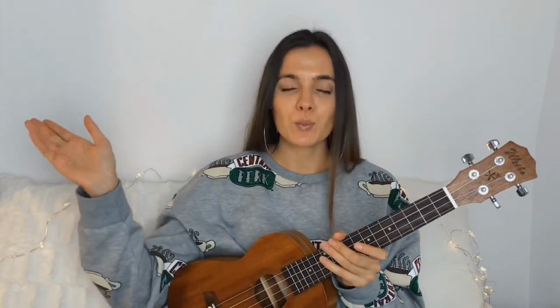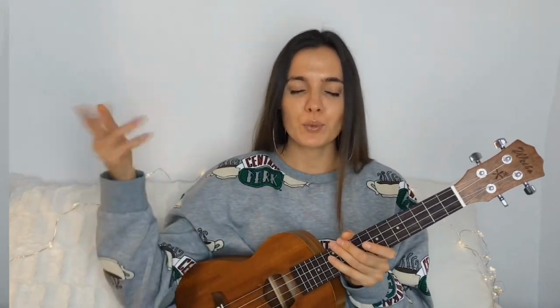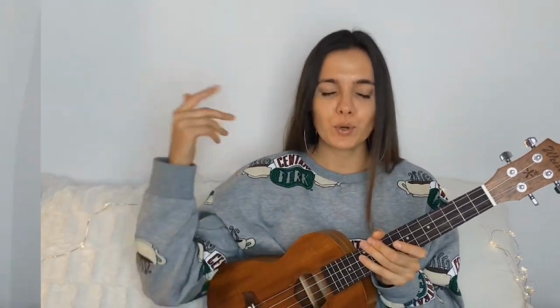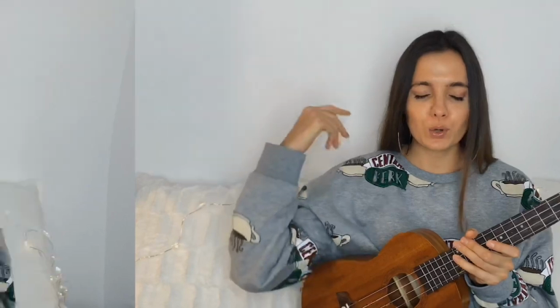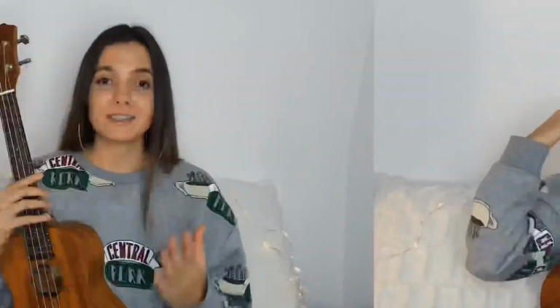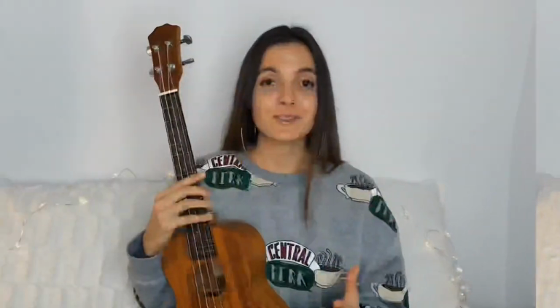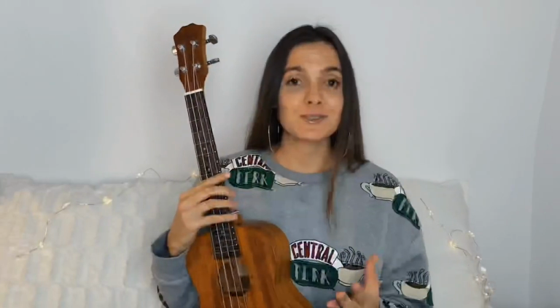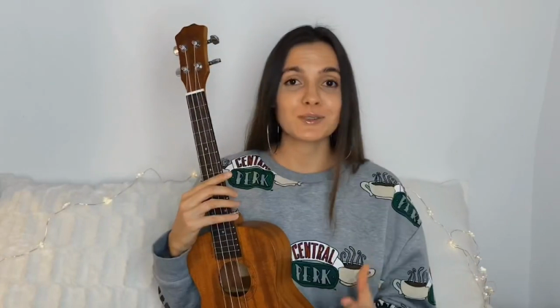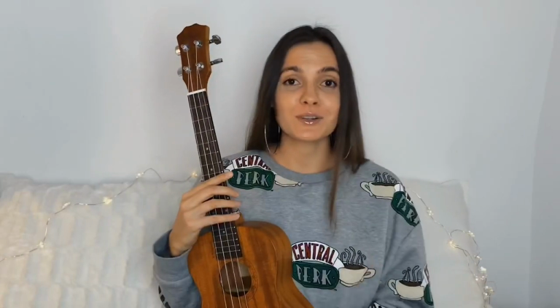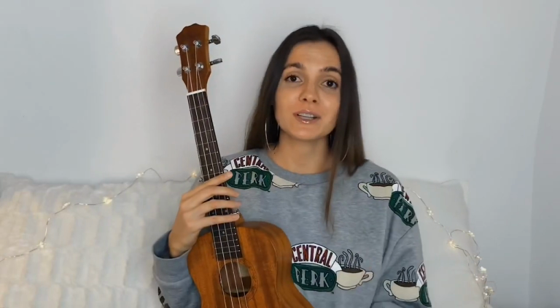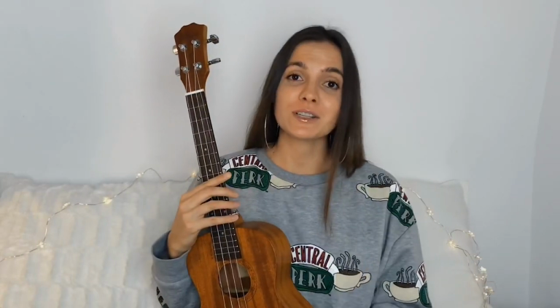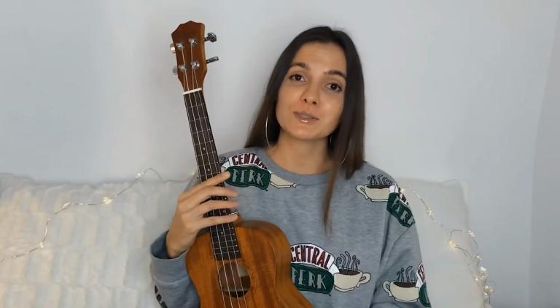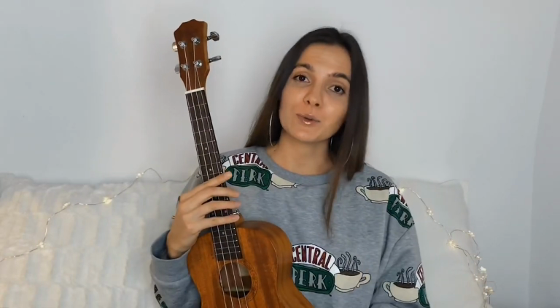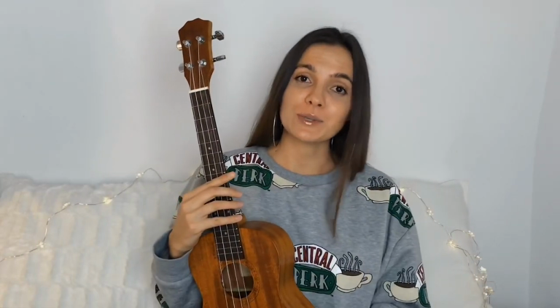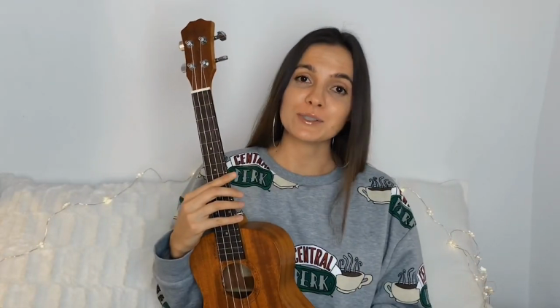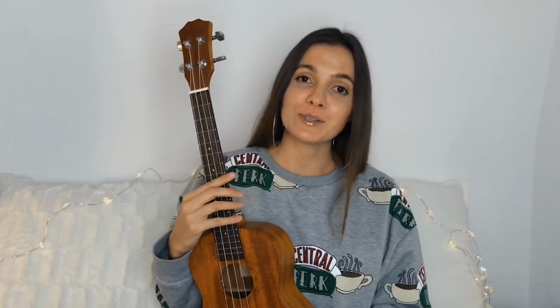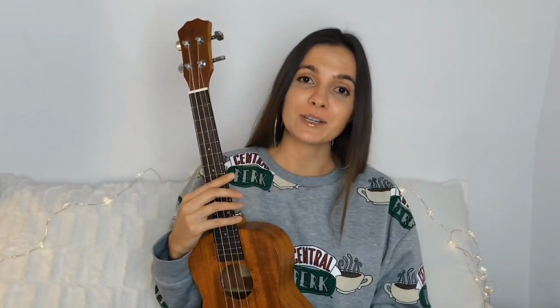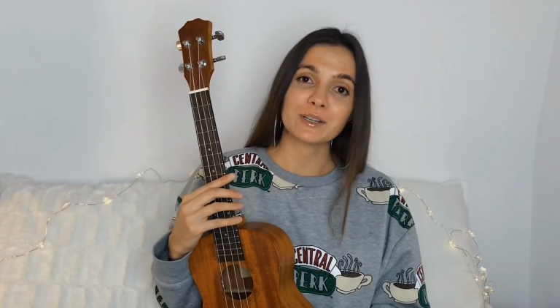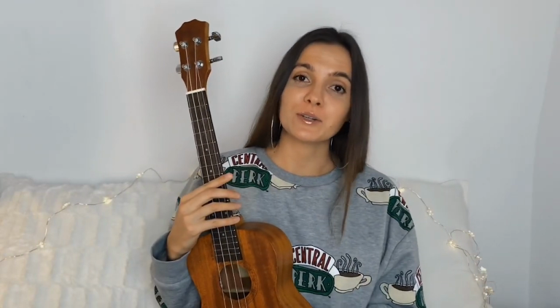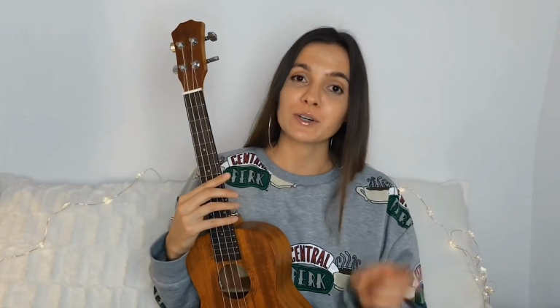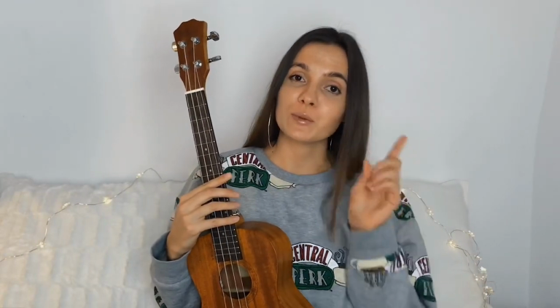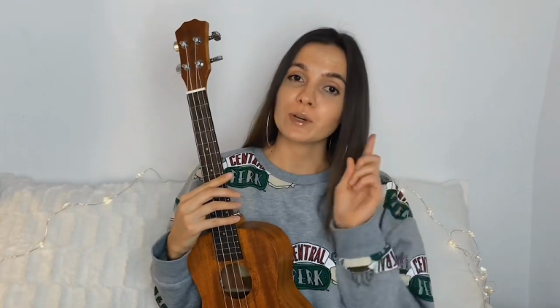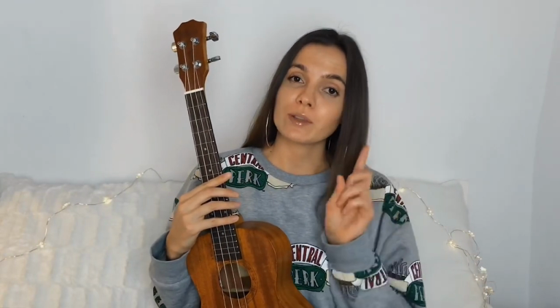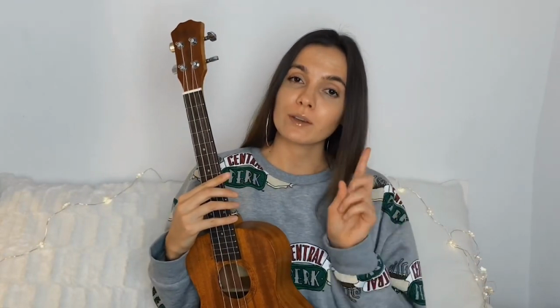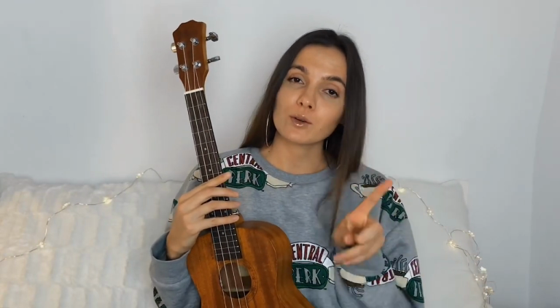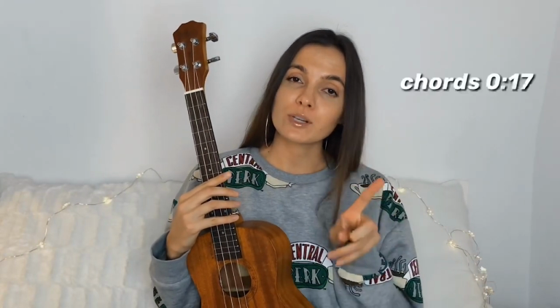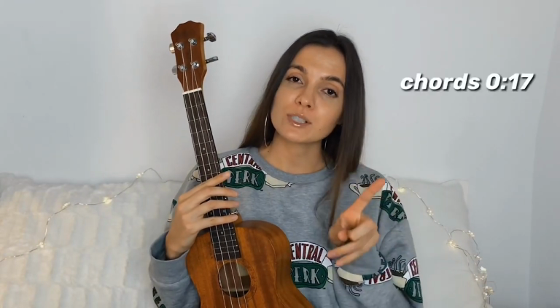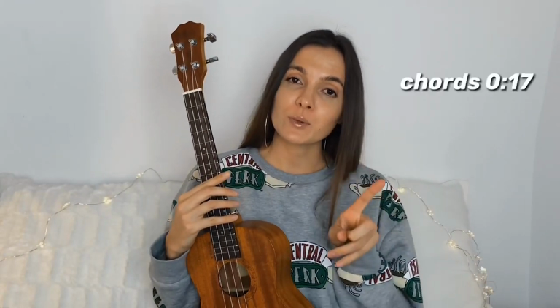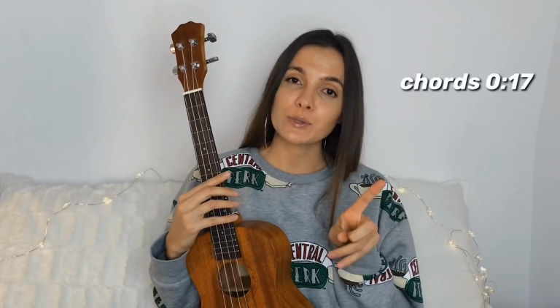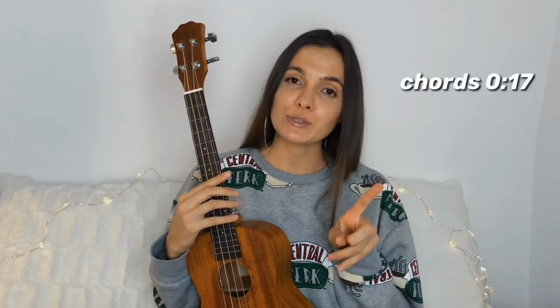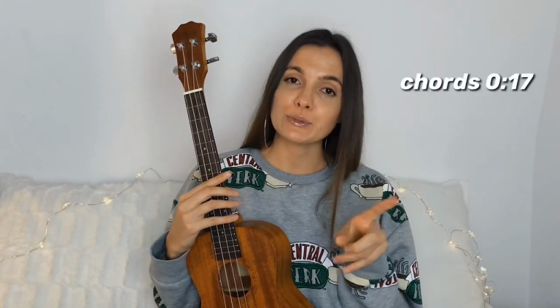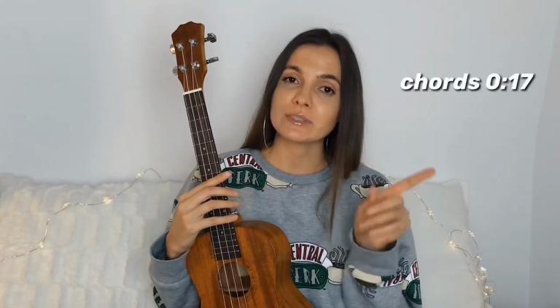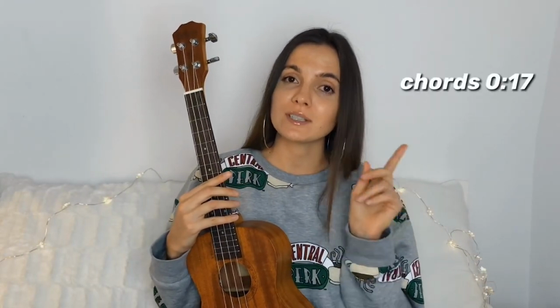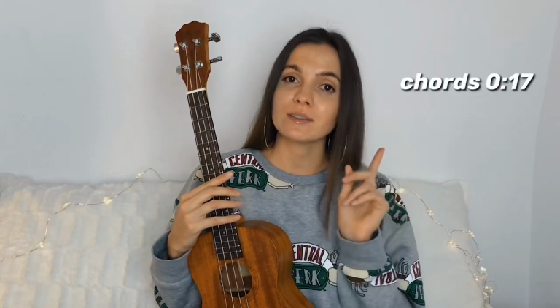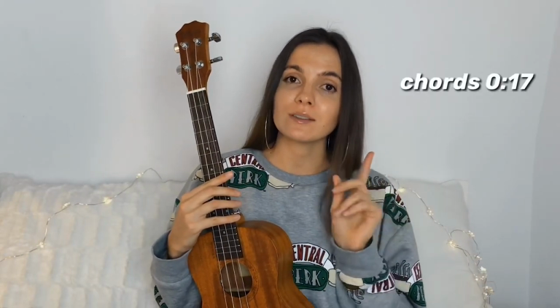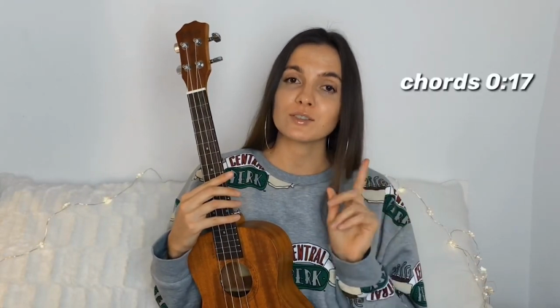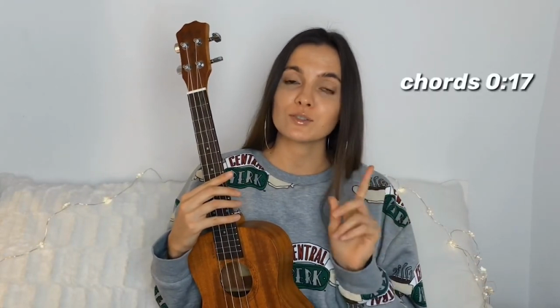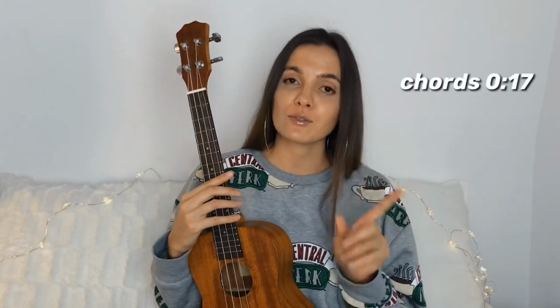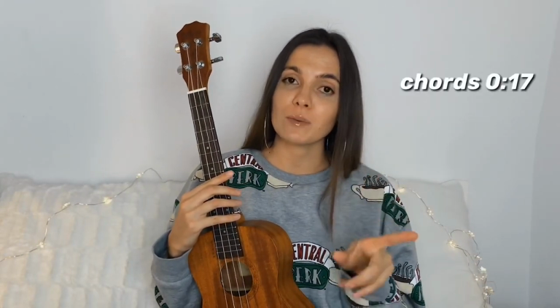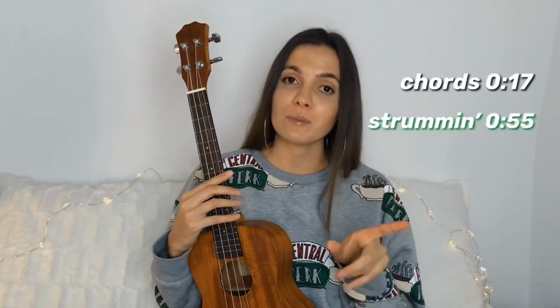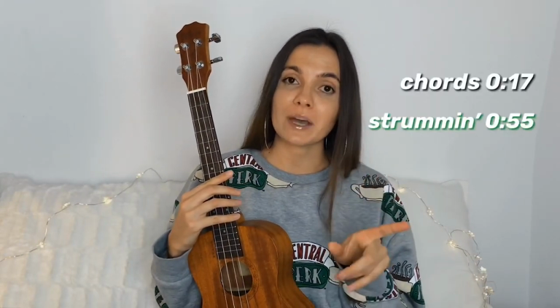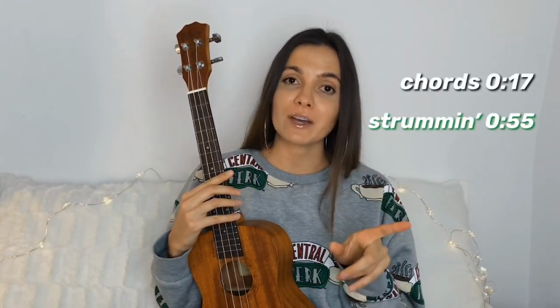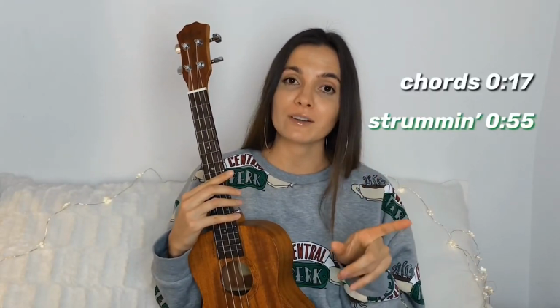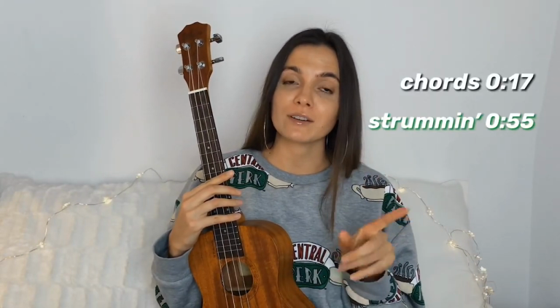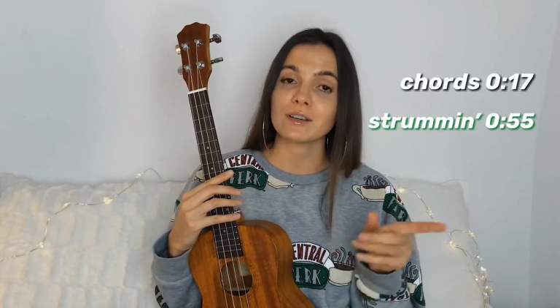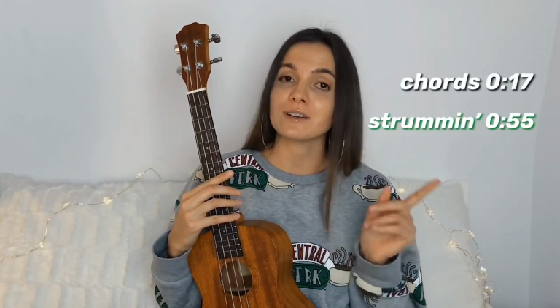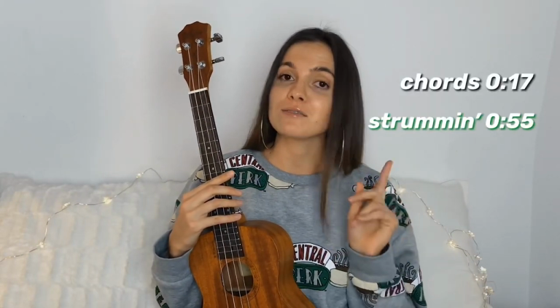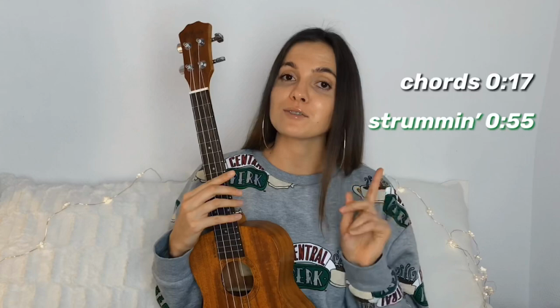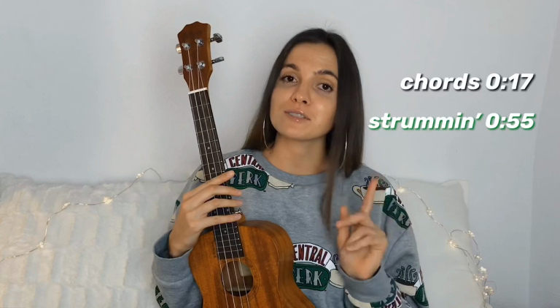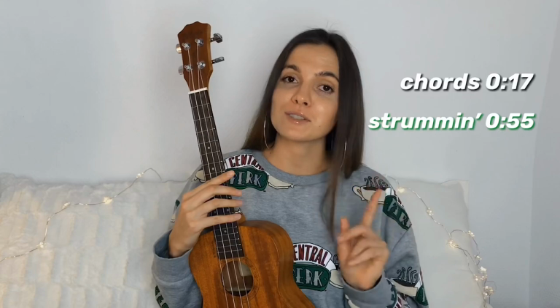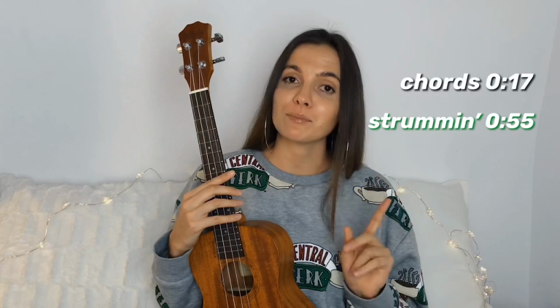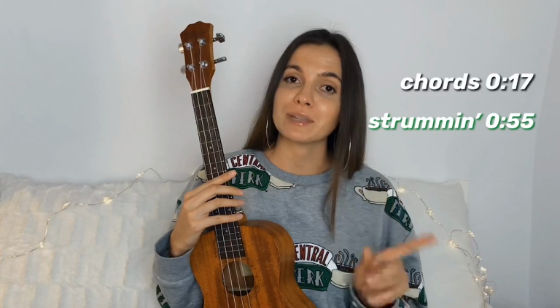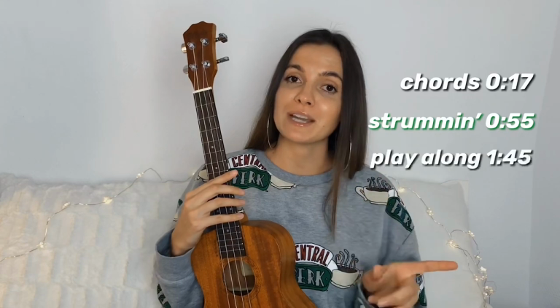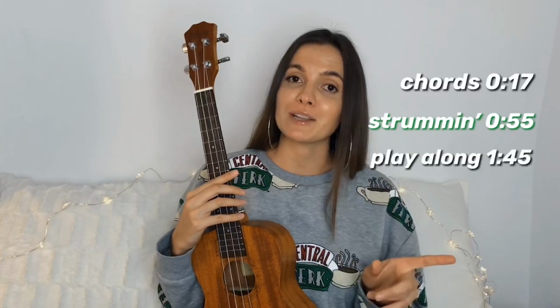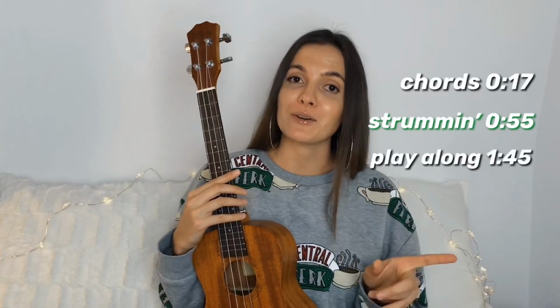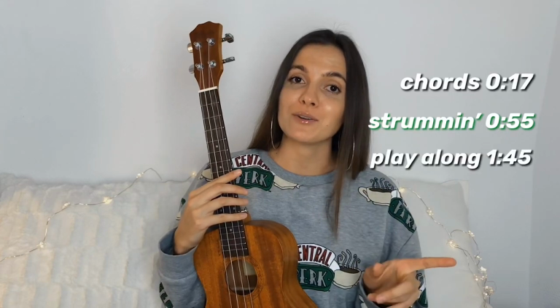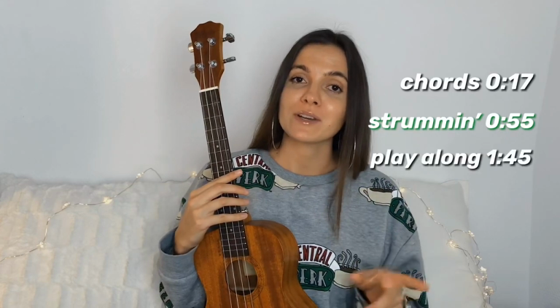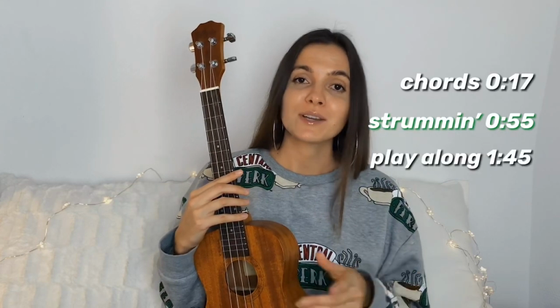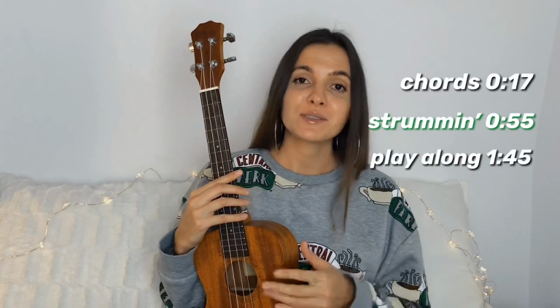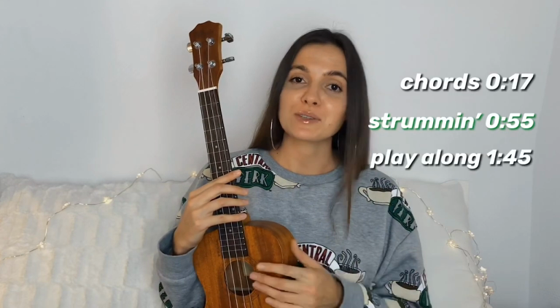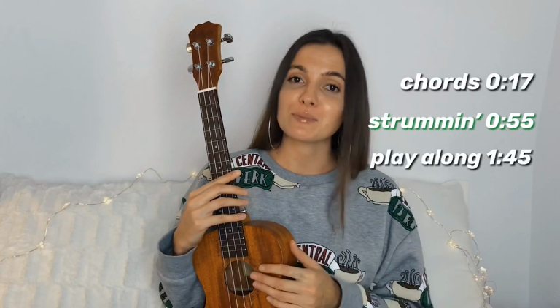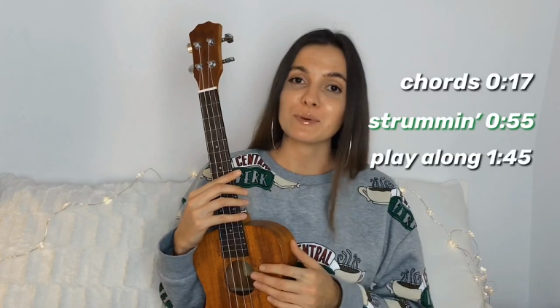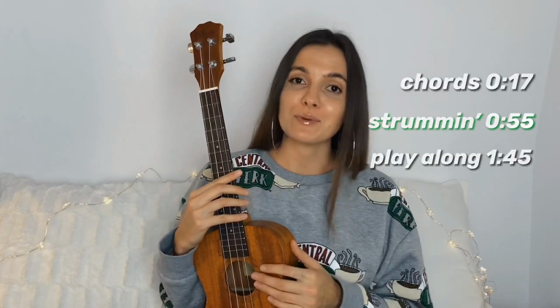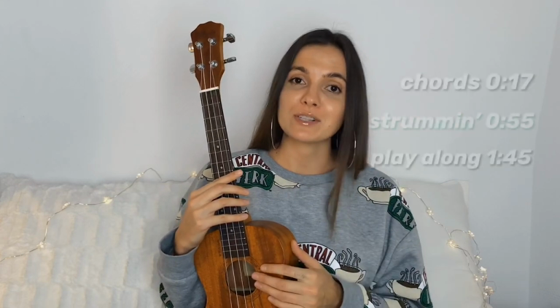In this tutorial, as always, you're gonna learn what are the chords I was using, the strum pattern, and of course the play along. So keep on watching.